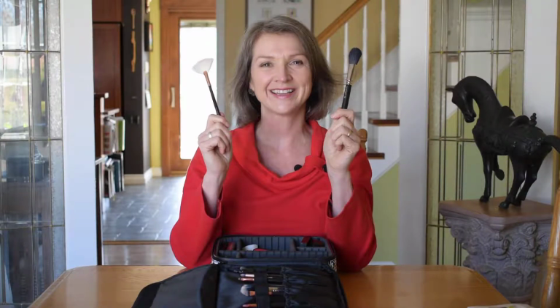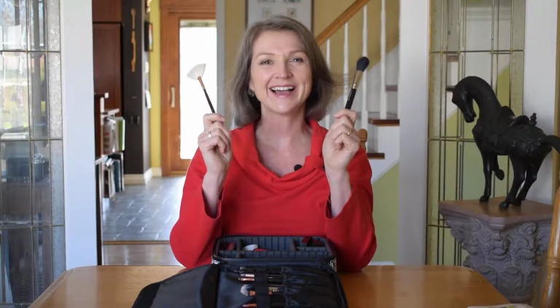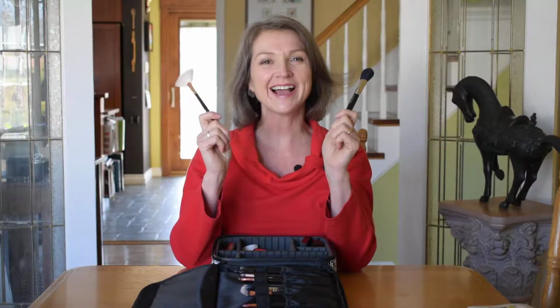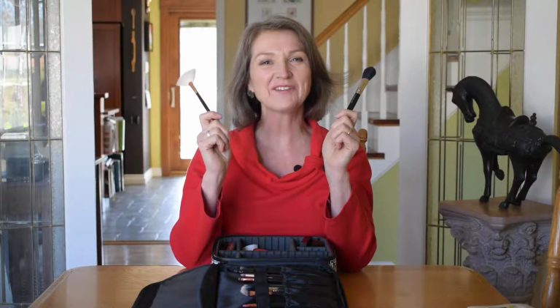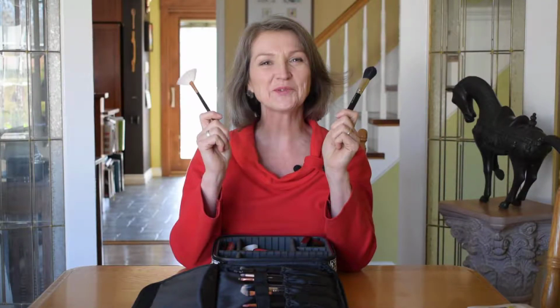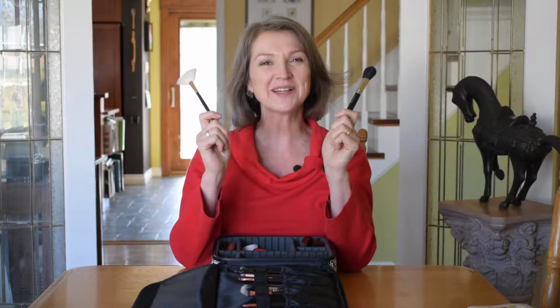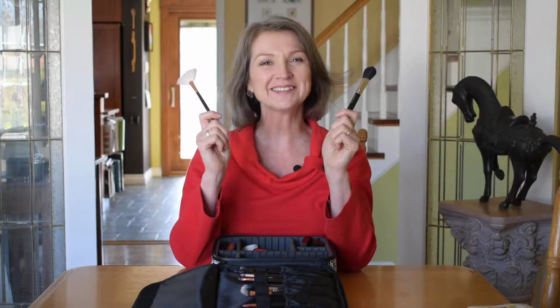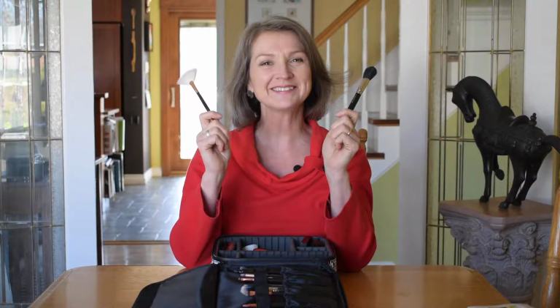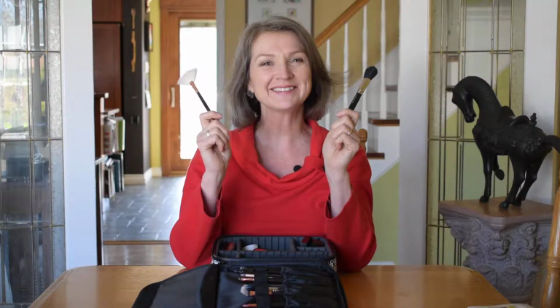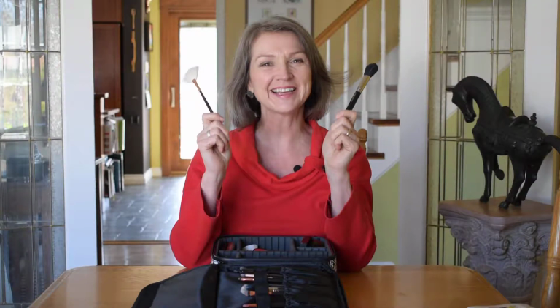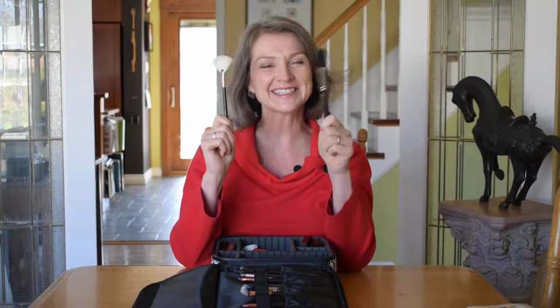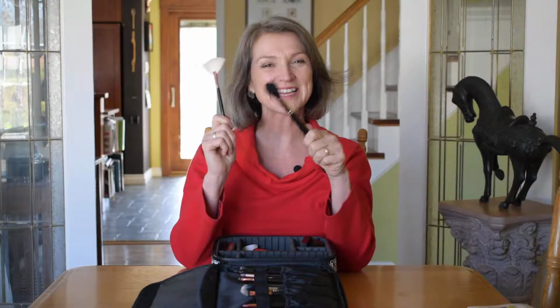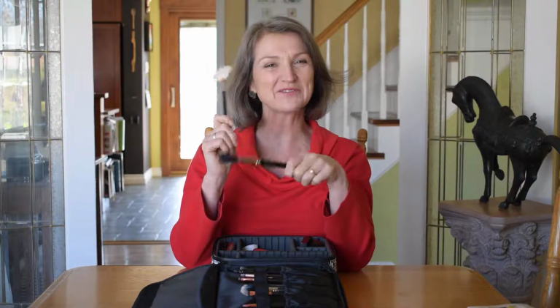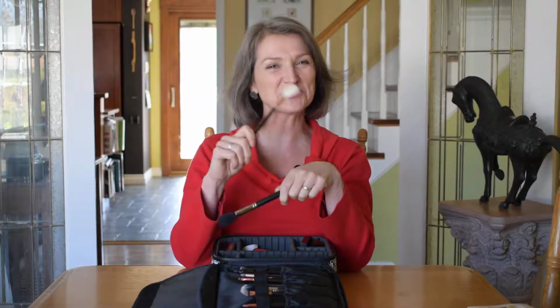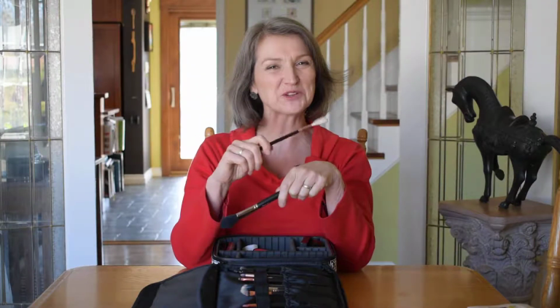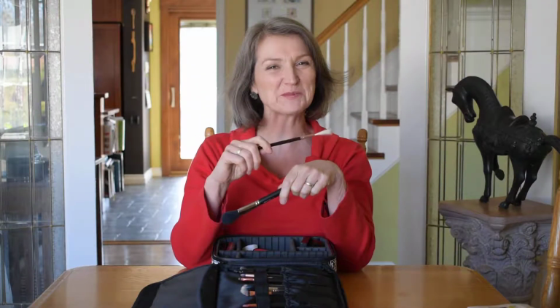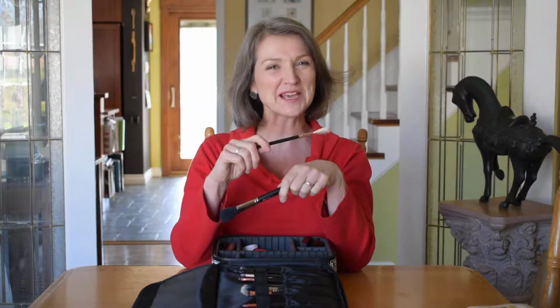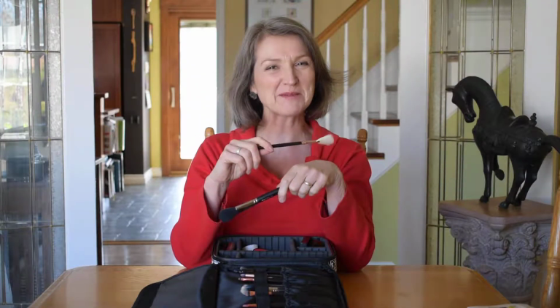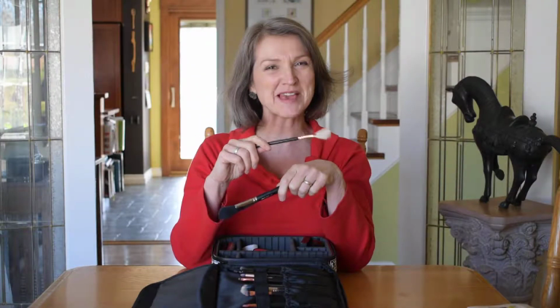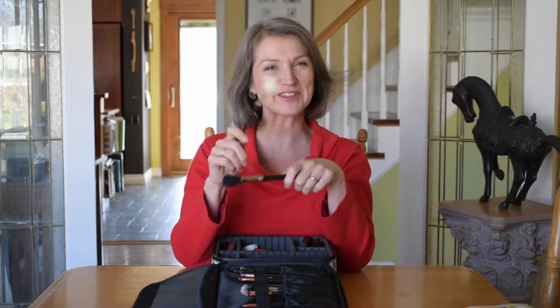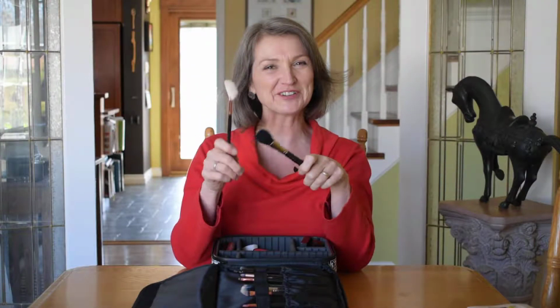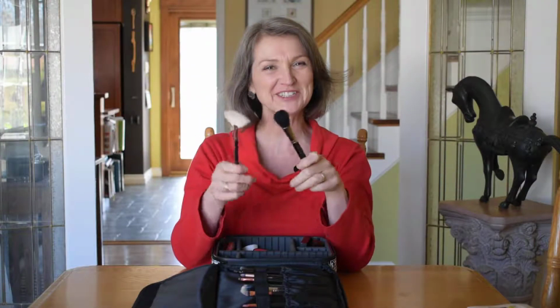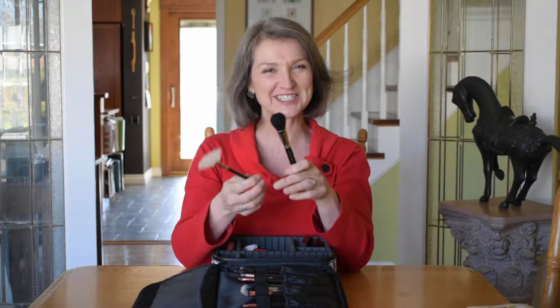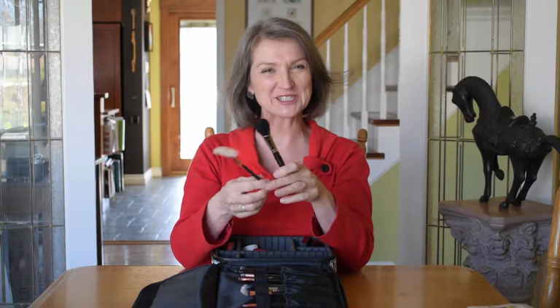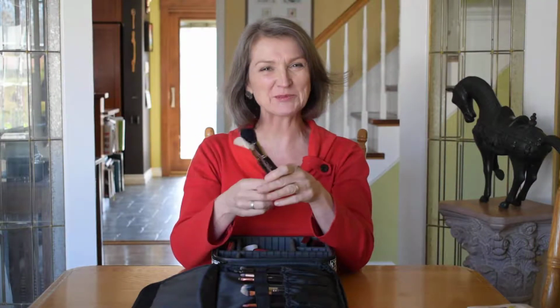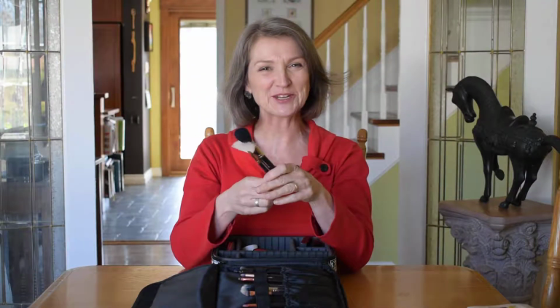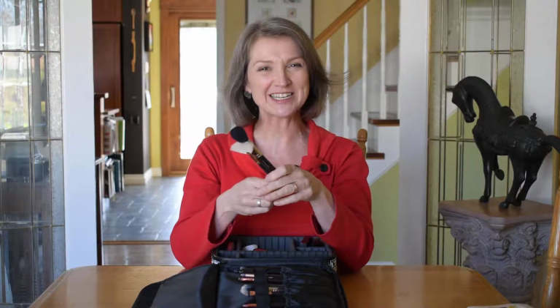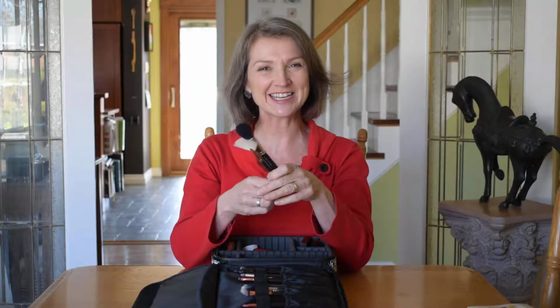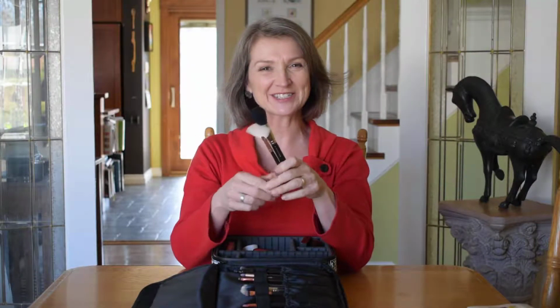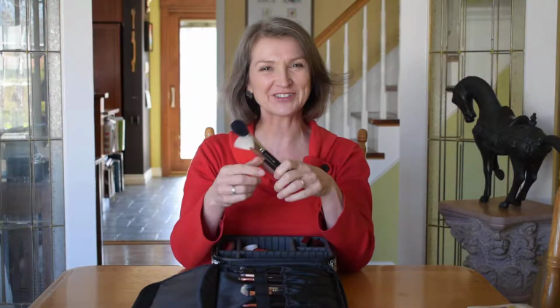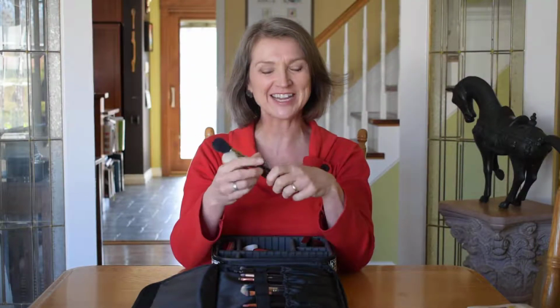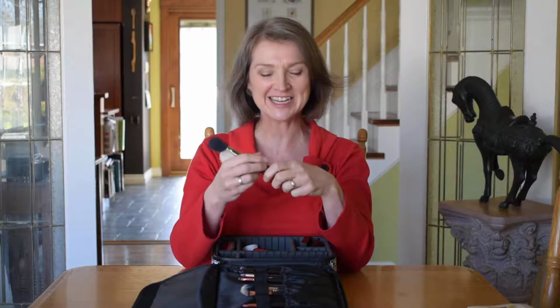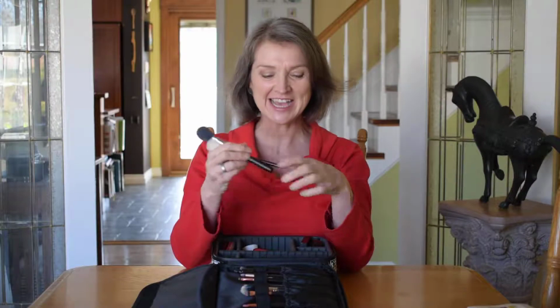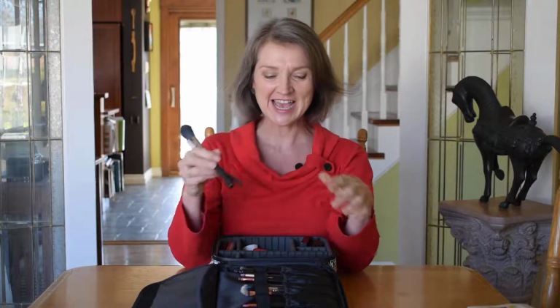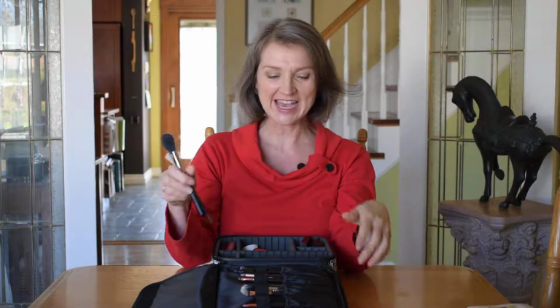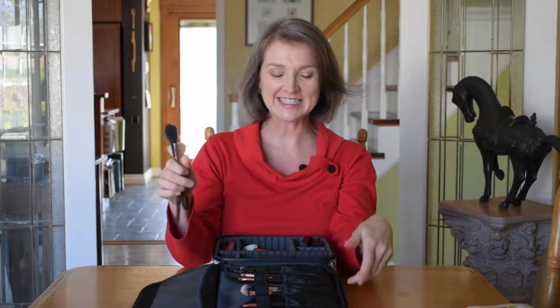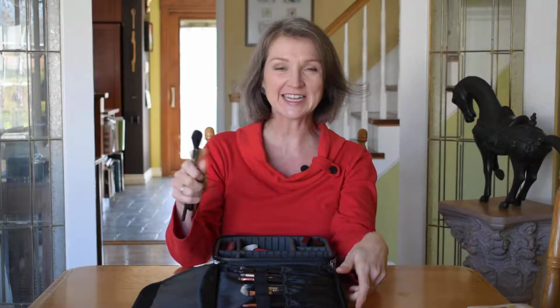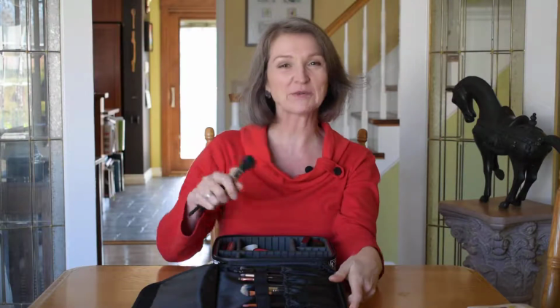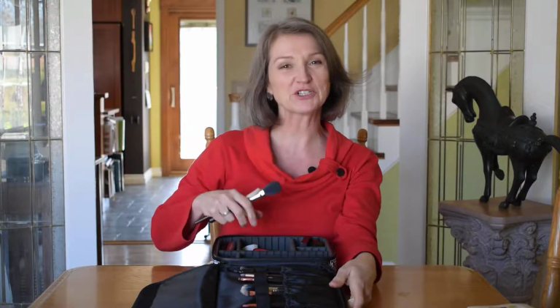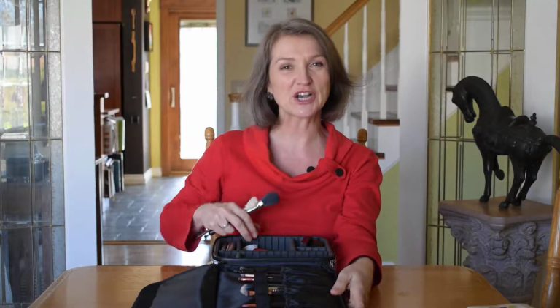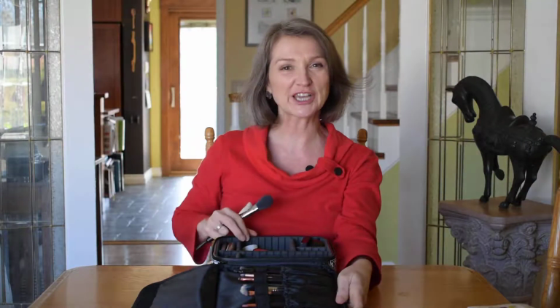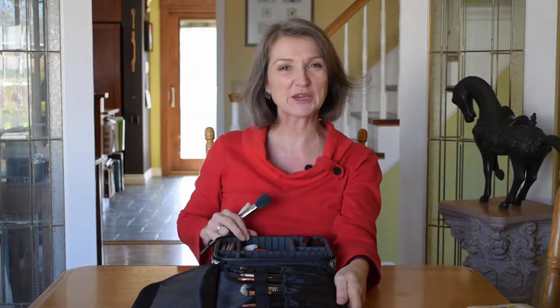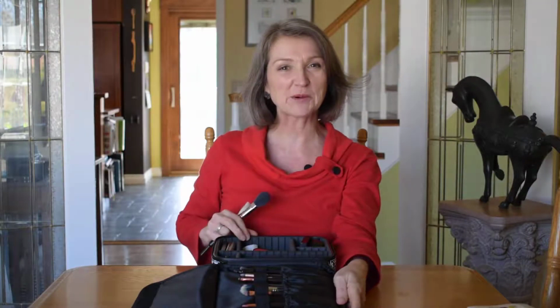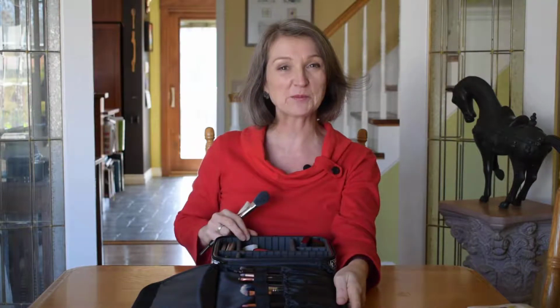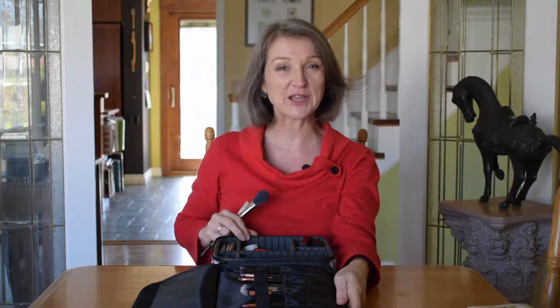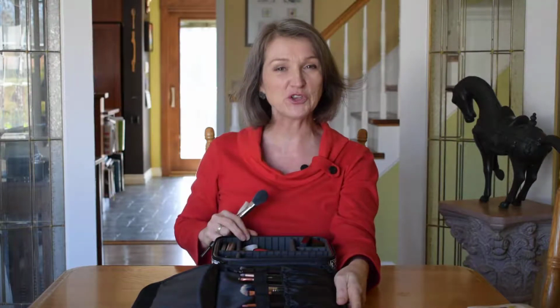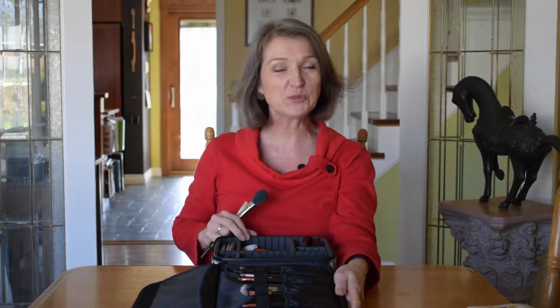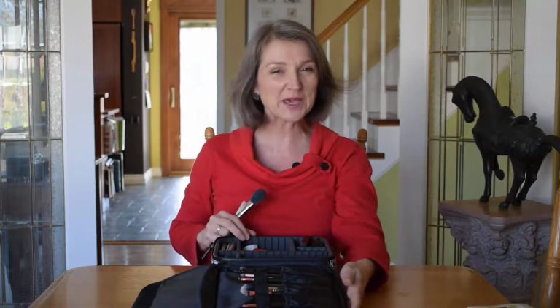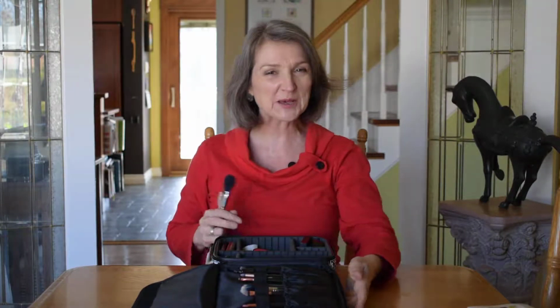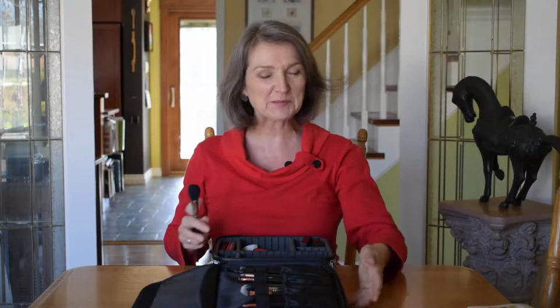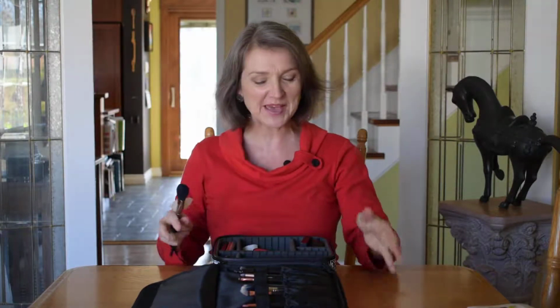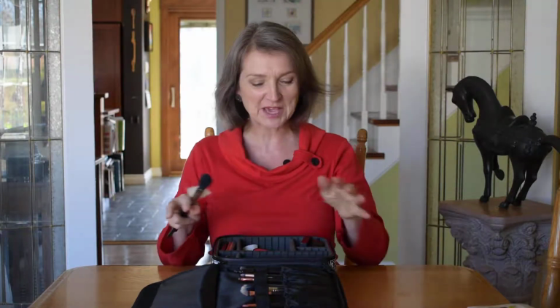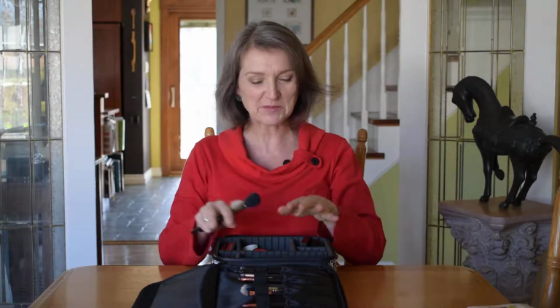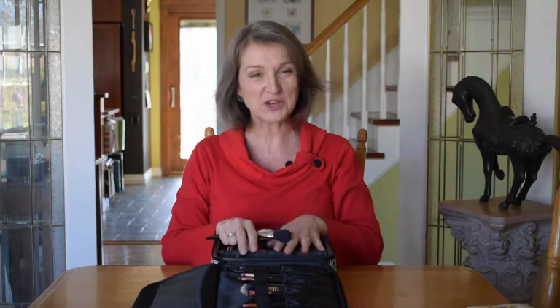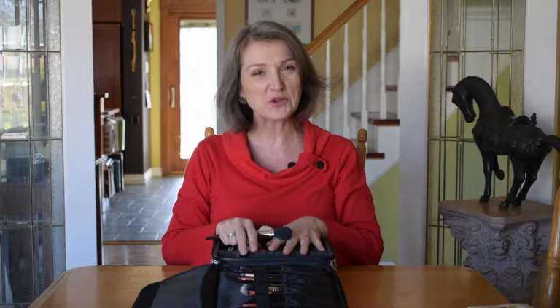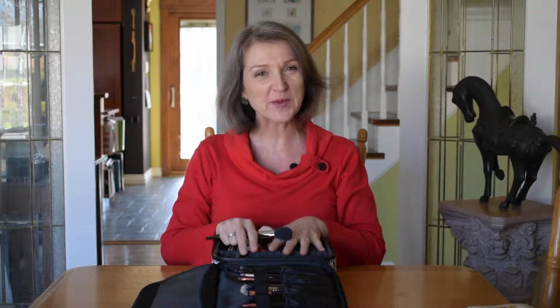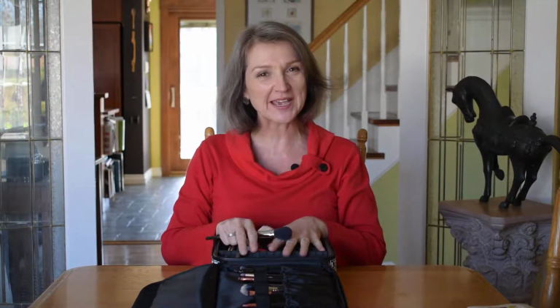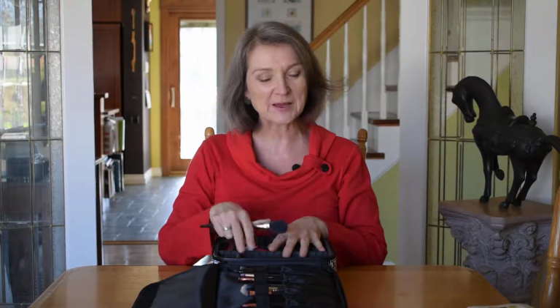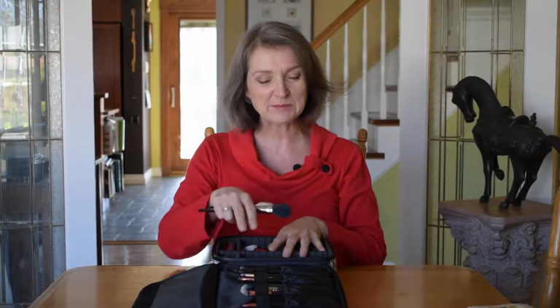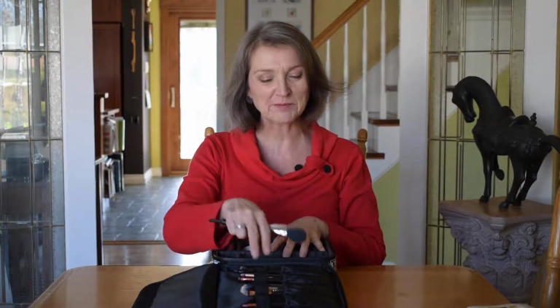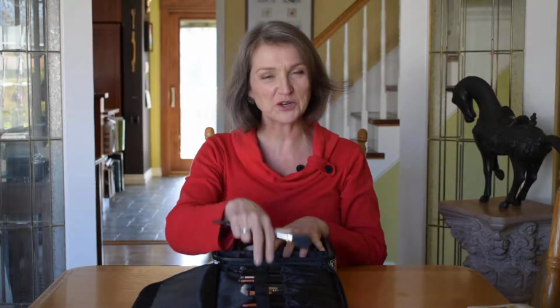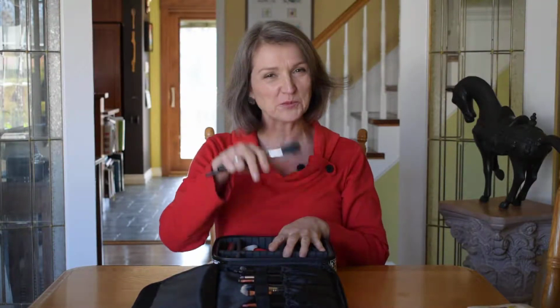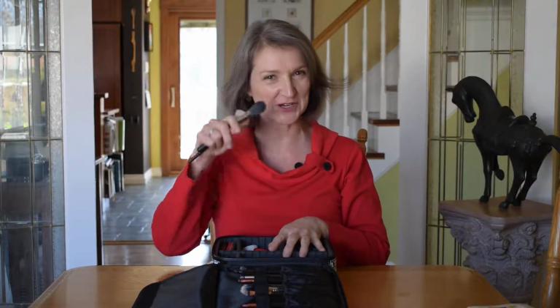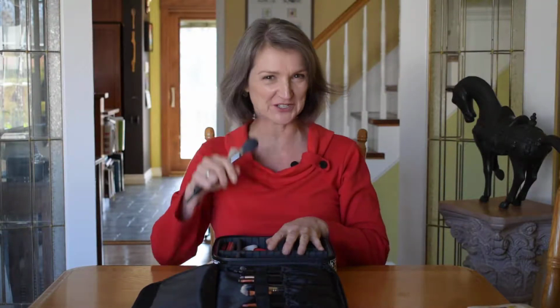Hi everyone, thanks again for joining me. I'm Heather. This is Beauty Tastes Great and today we're talking about my new makeup bag, my new makeup, my new brushes.